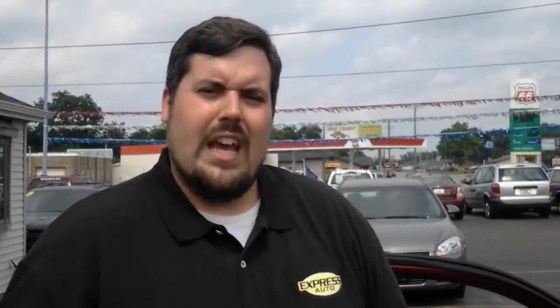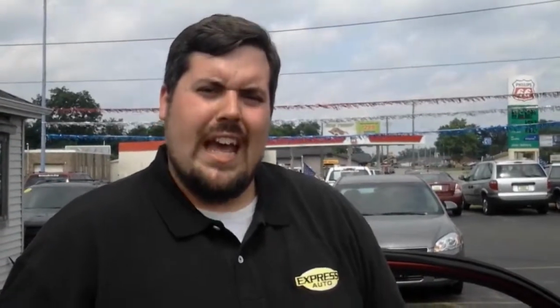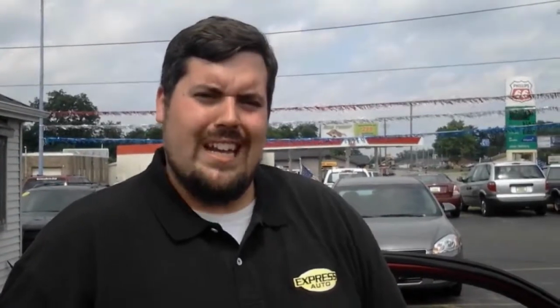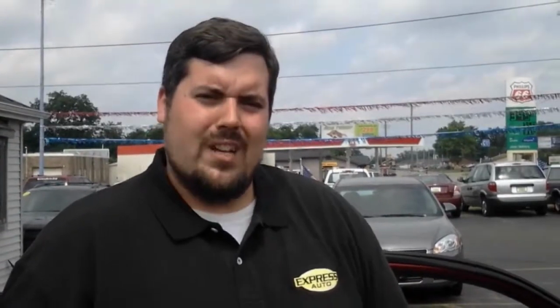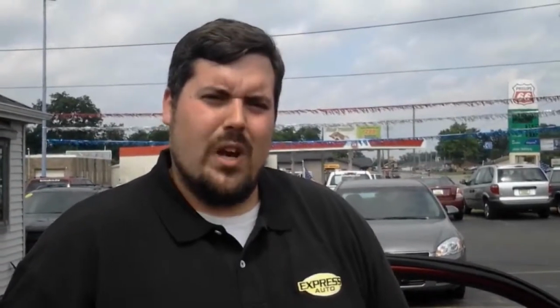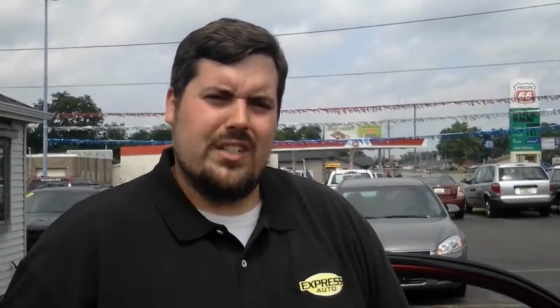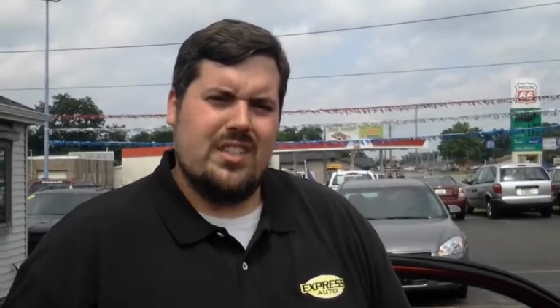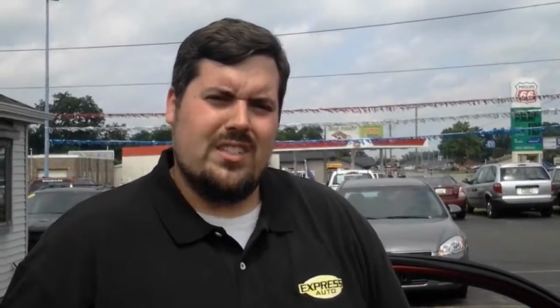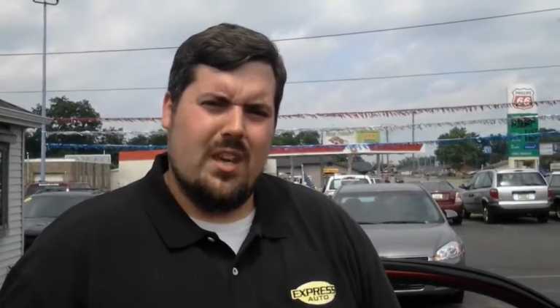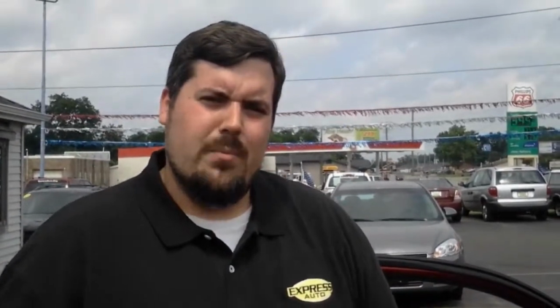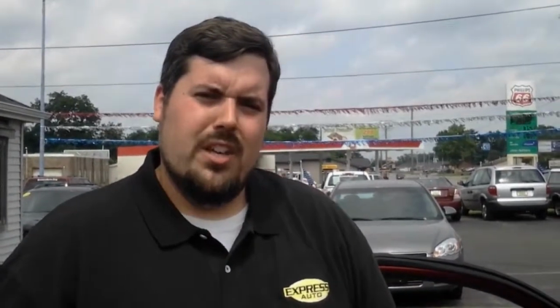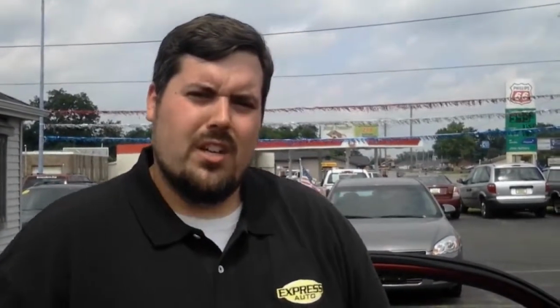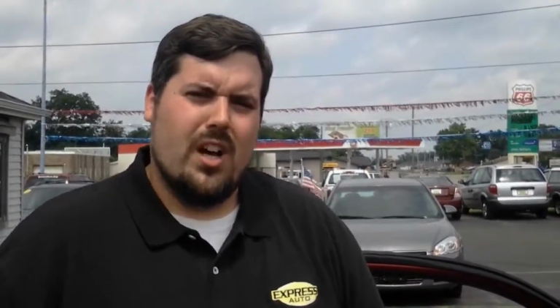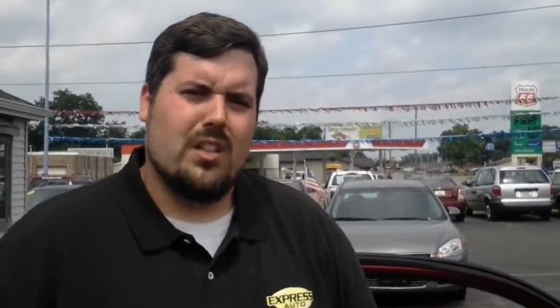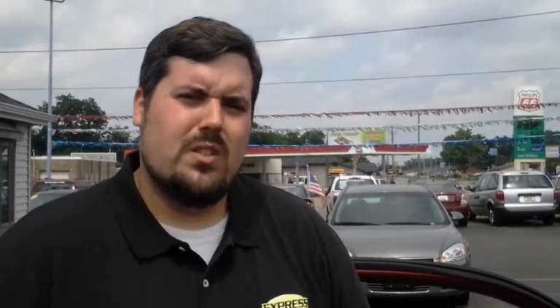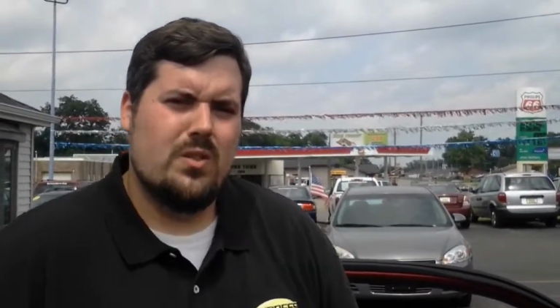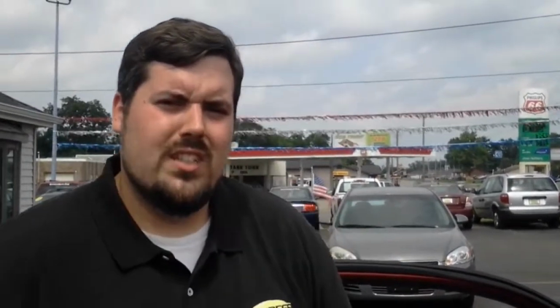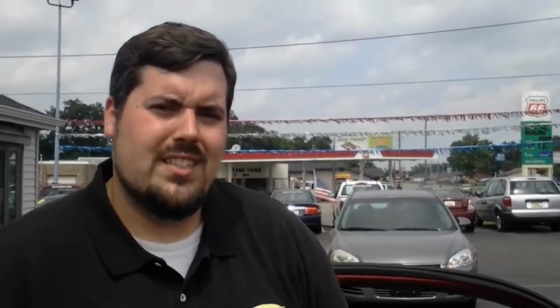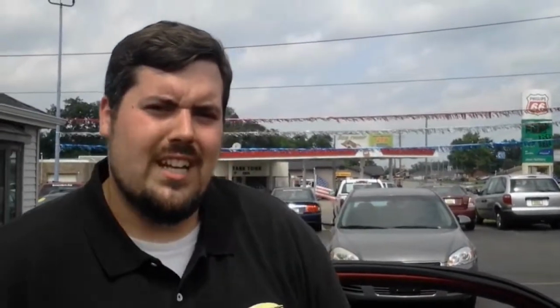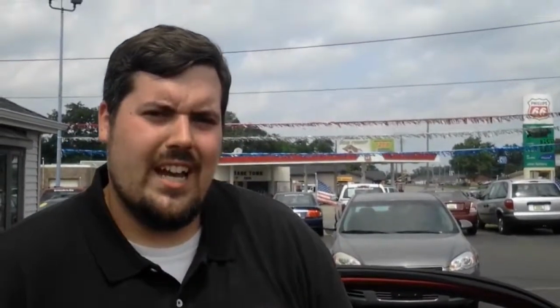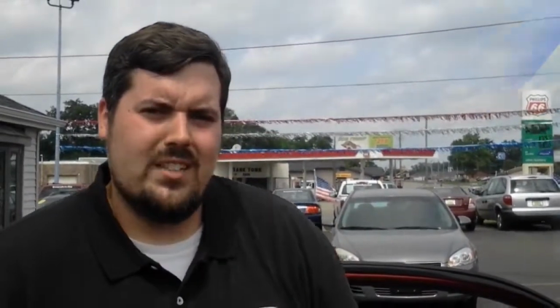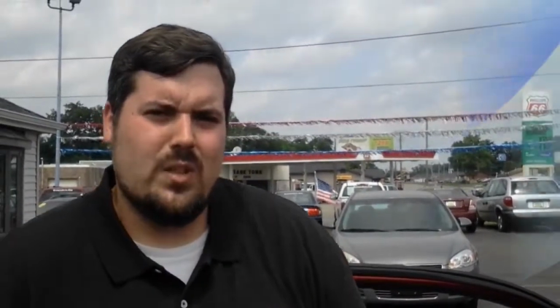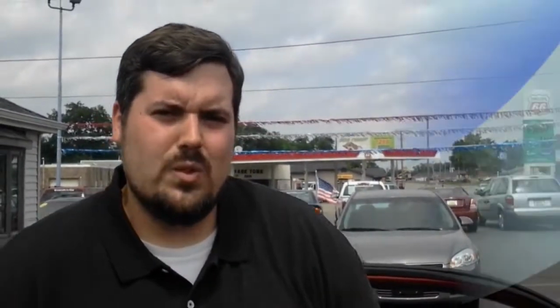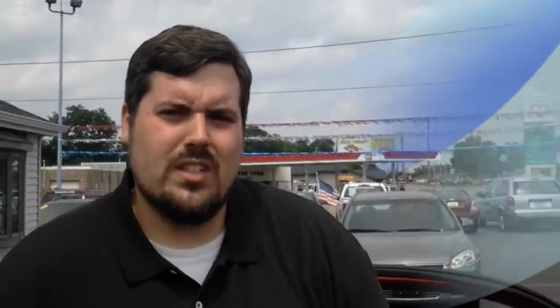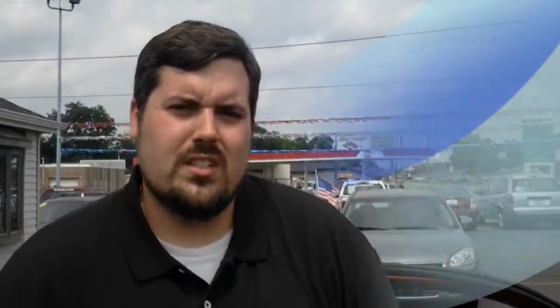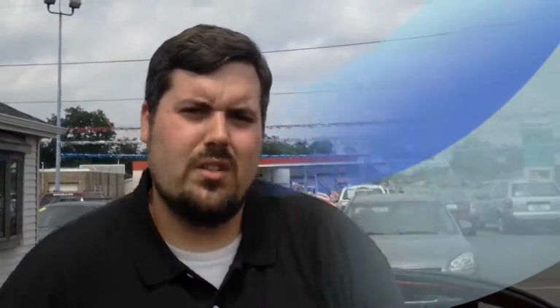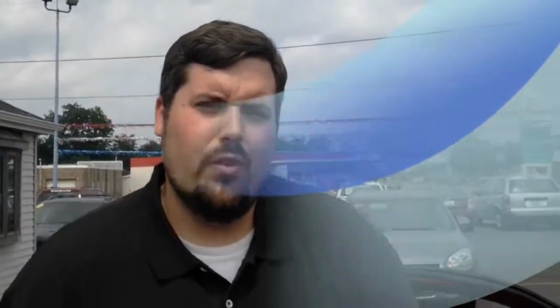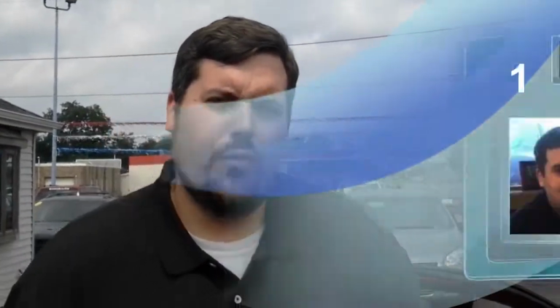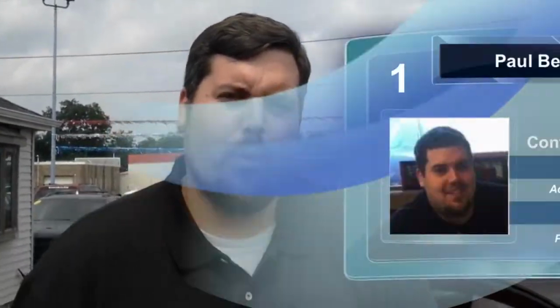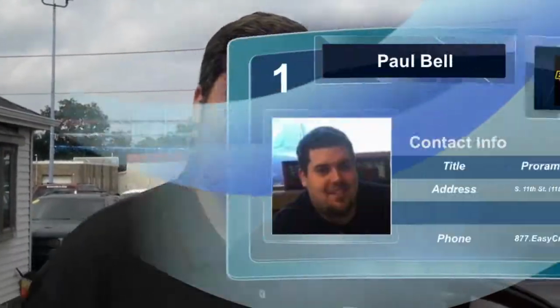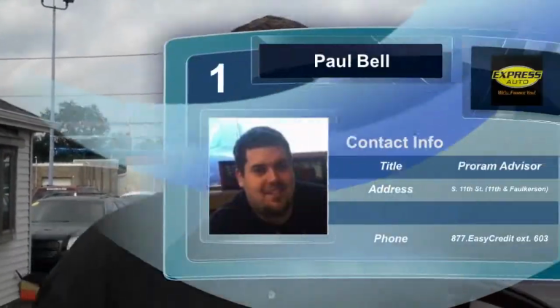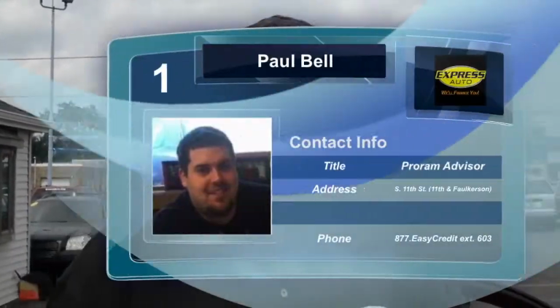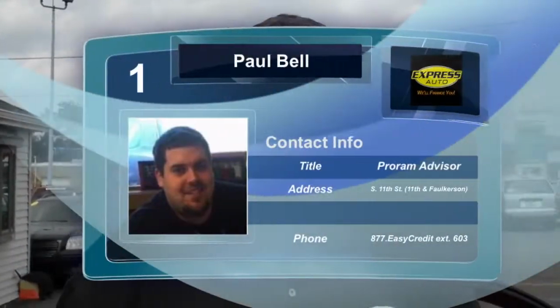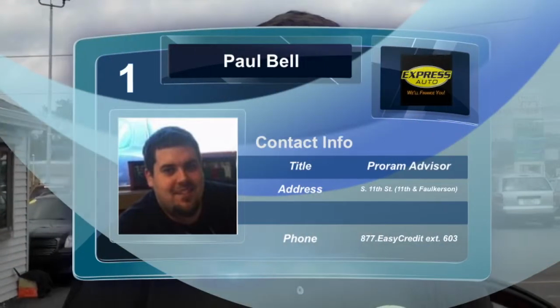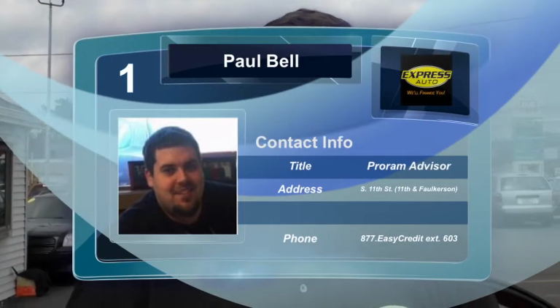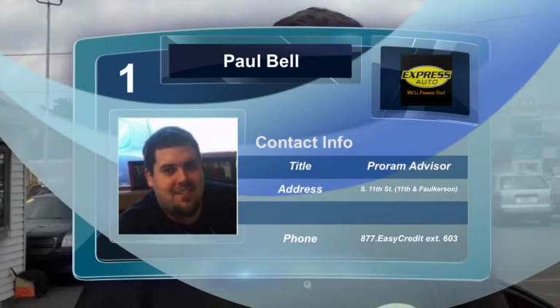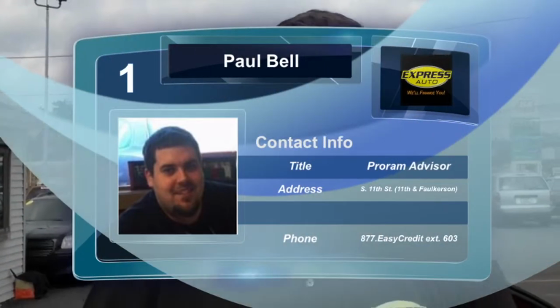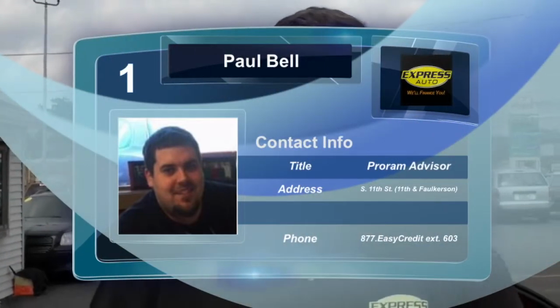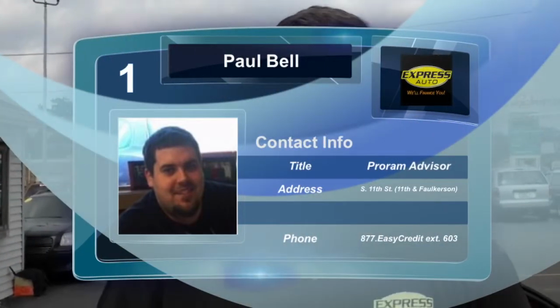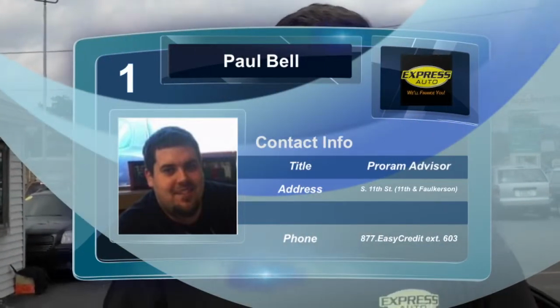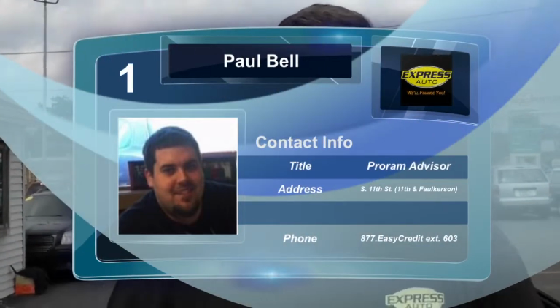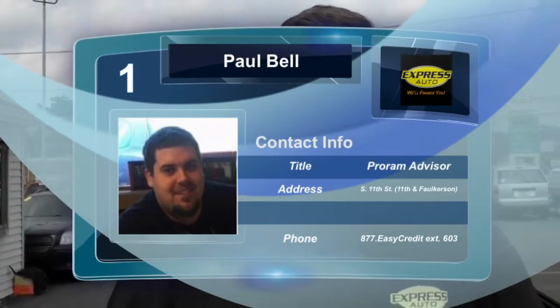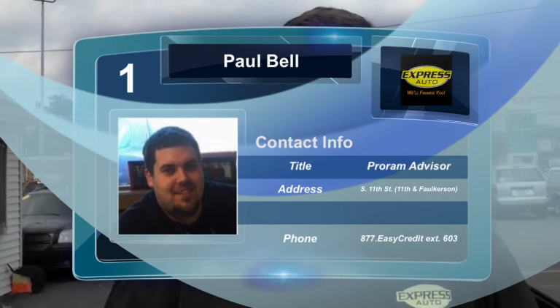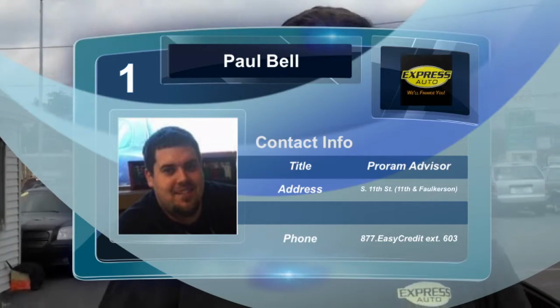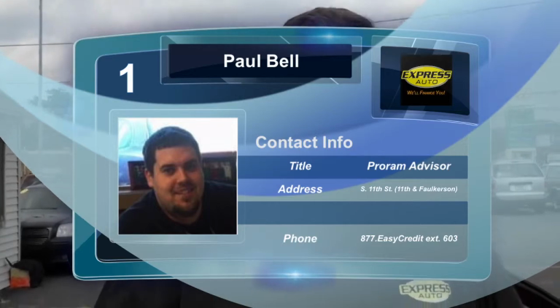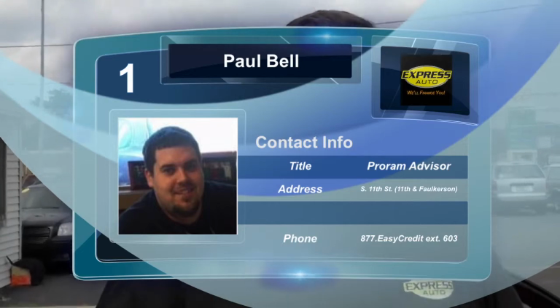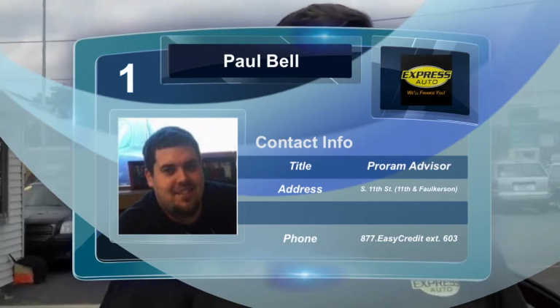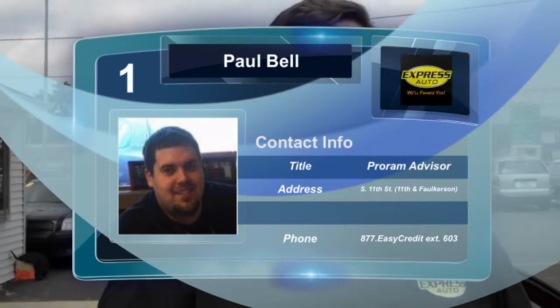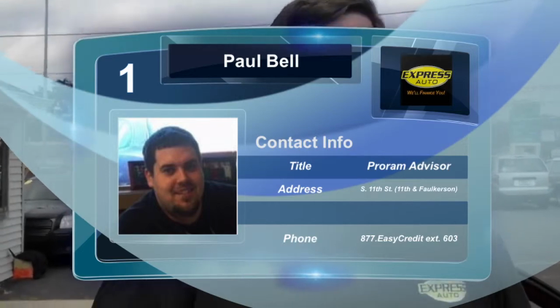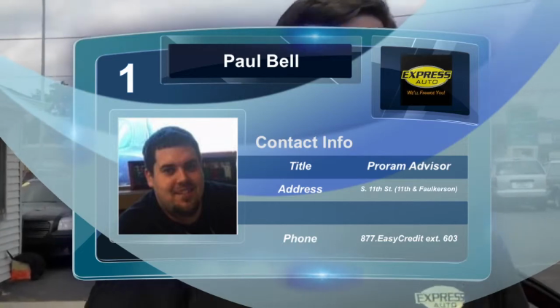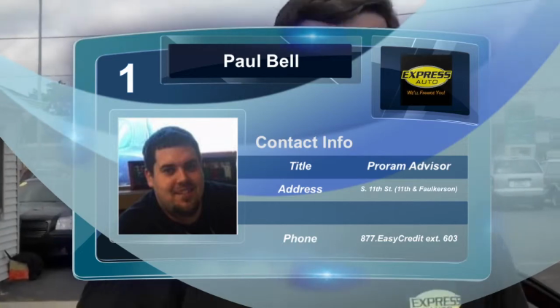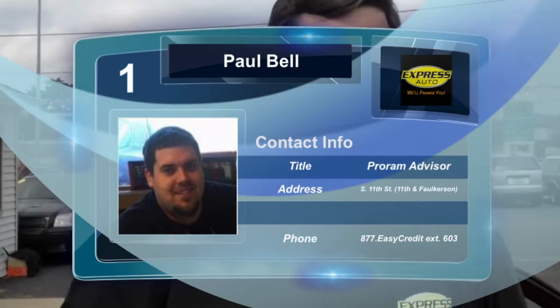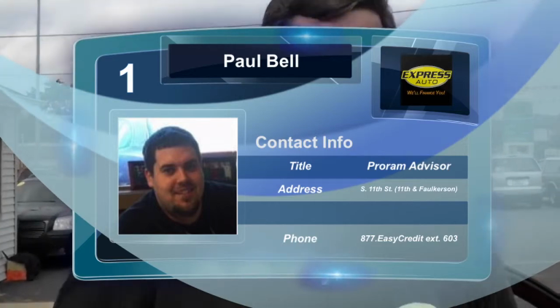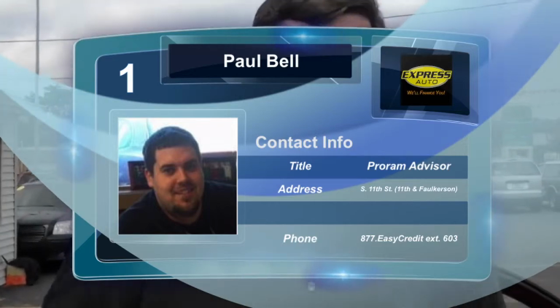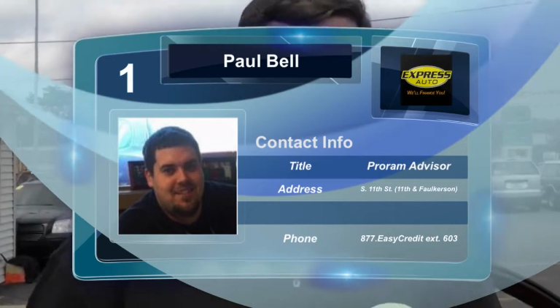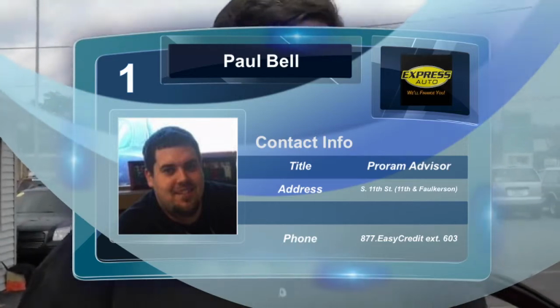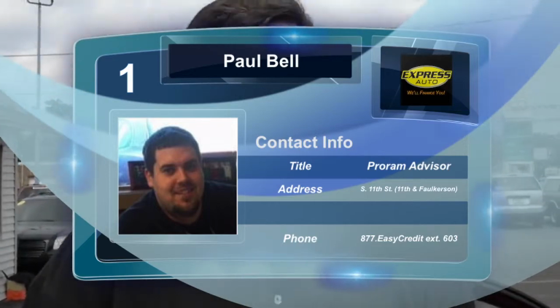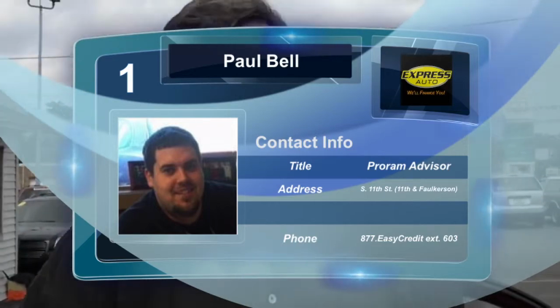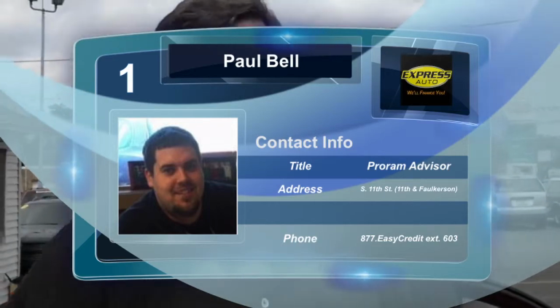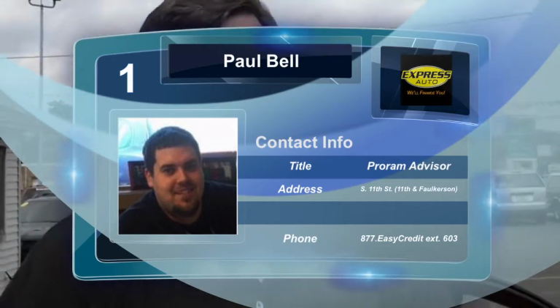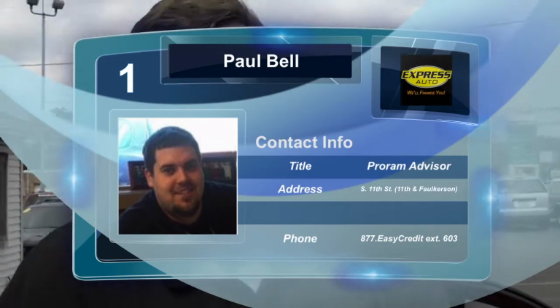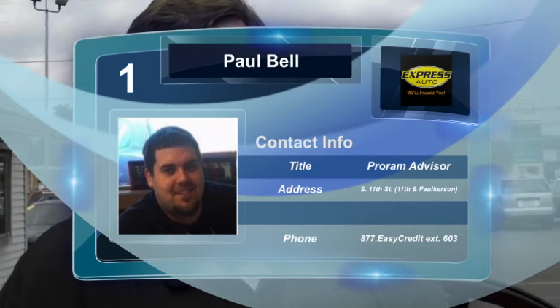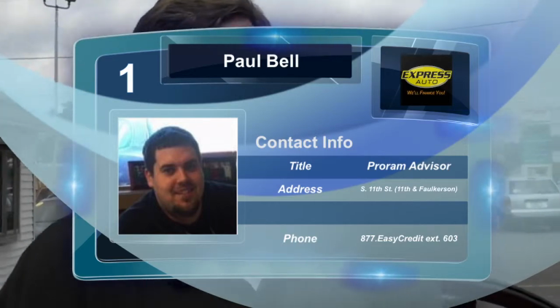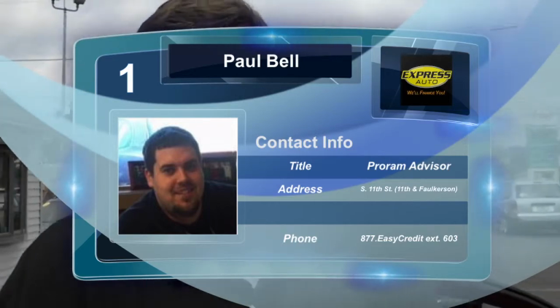If you have any questions, give me a call at 269-262-4330 extension 603. My name is Paul. Thank you for your time.